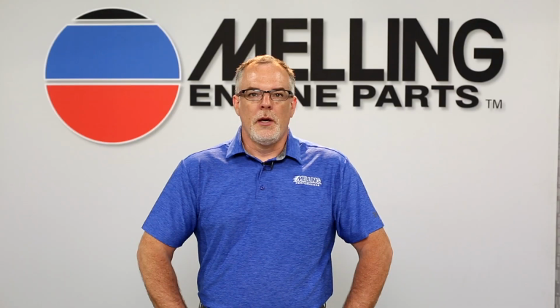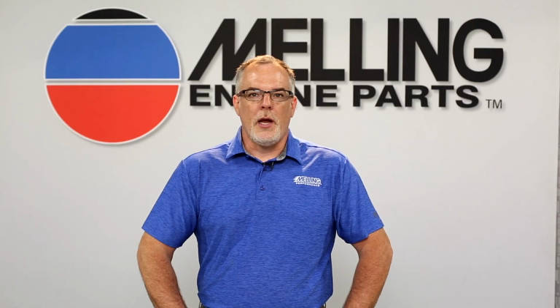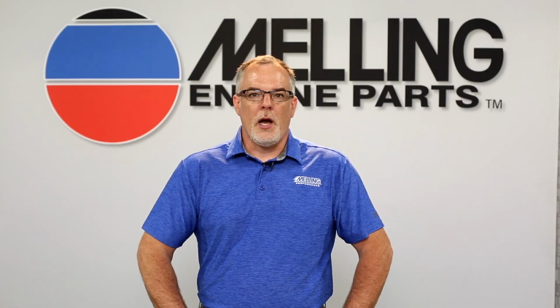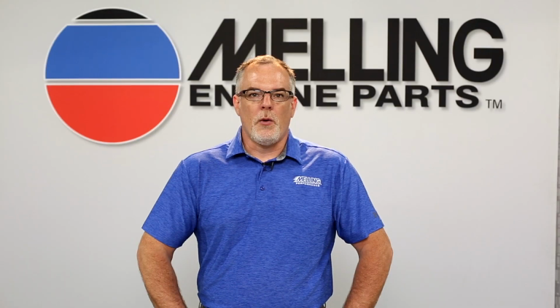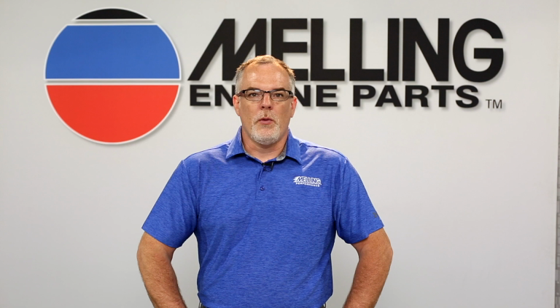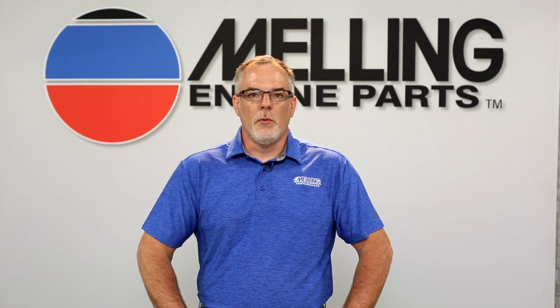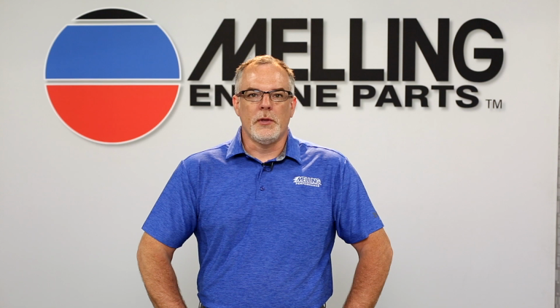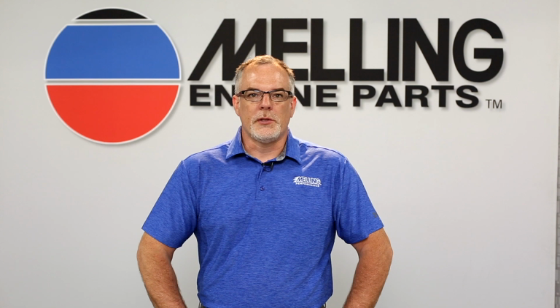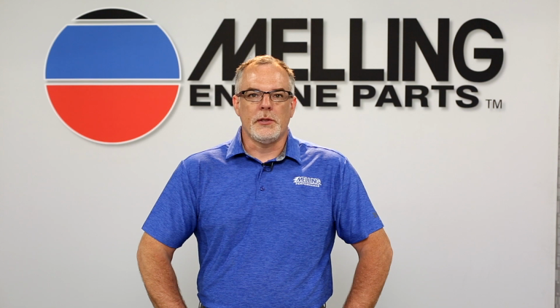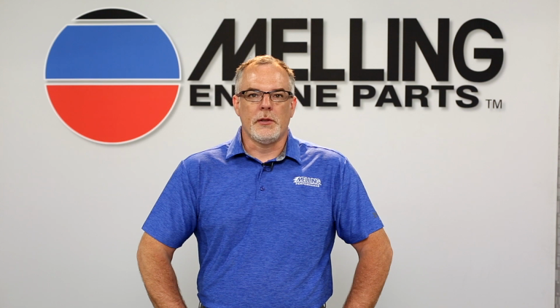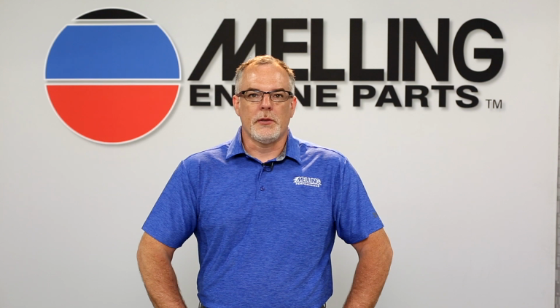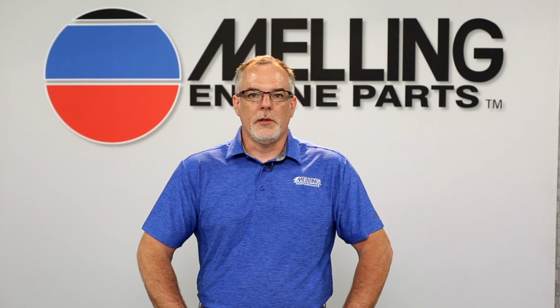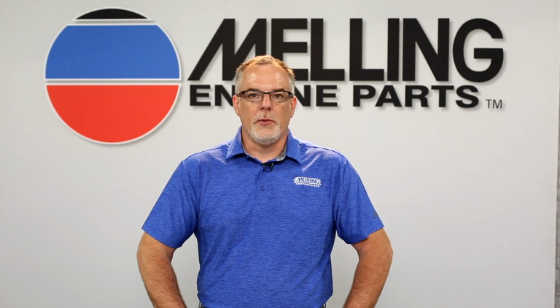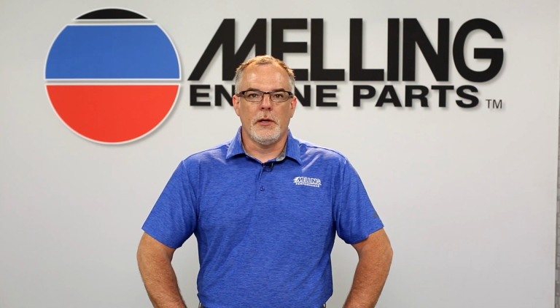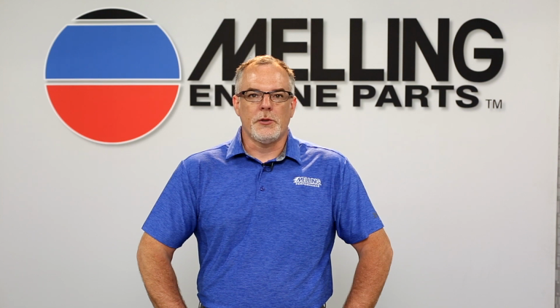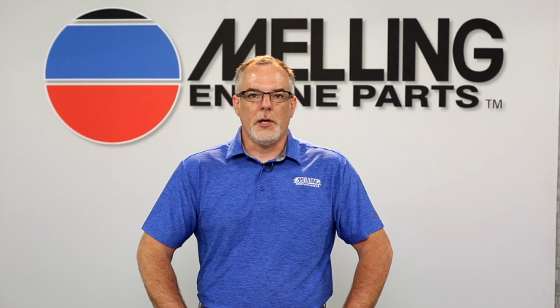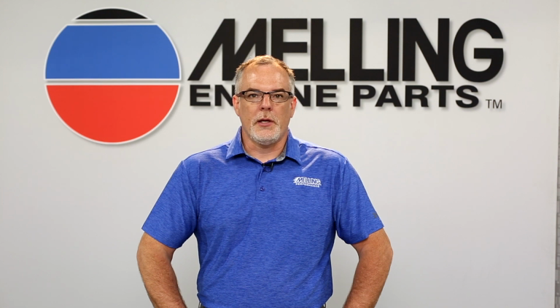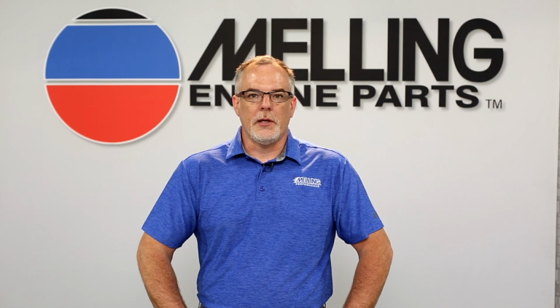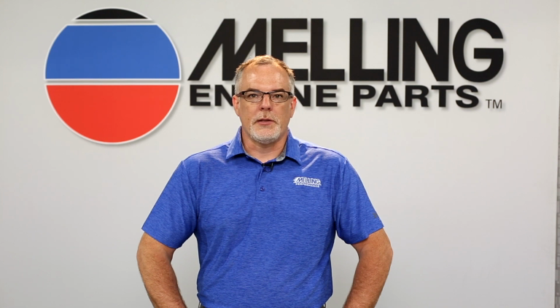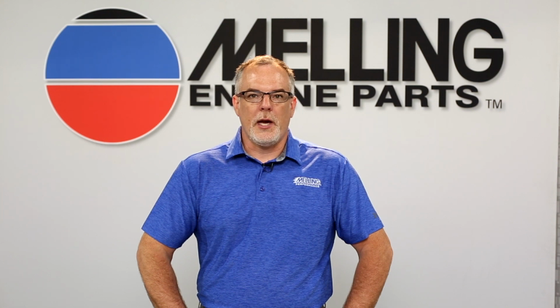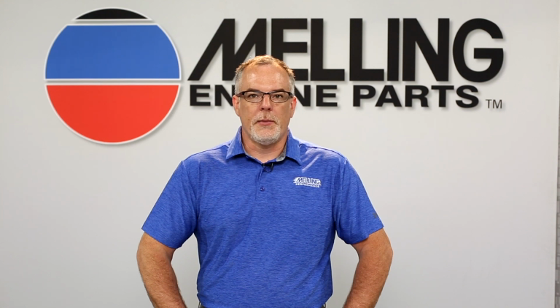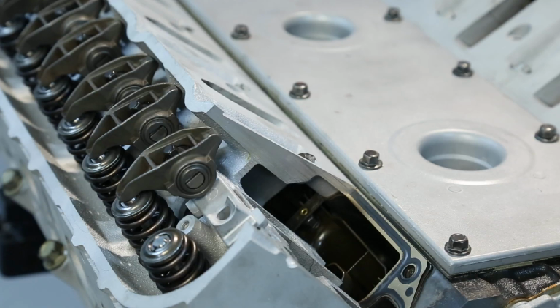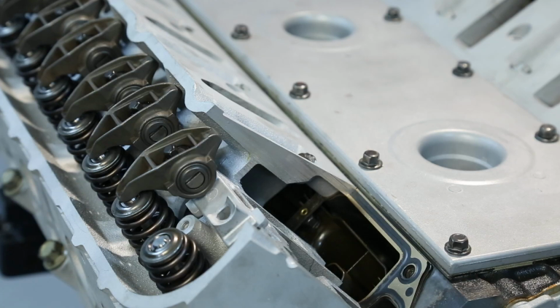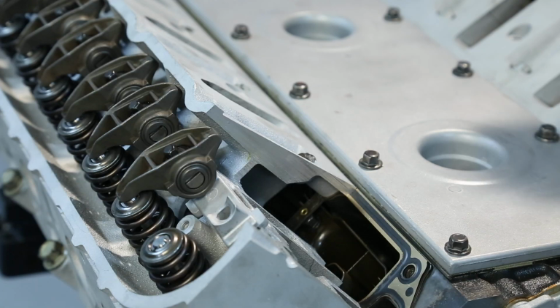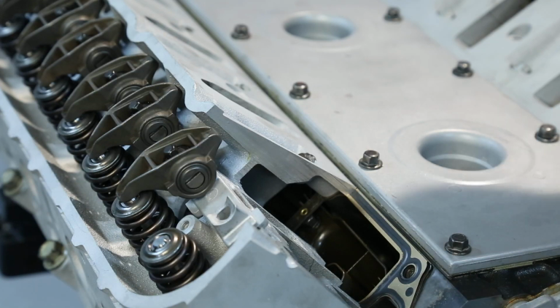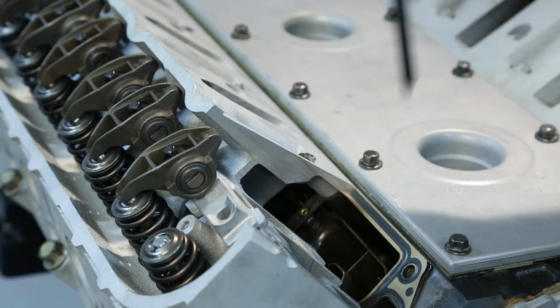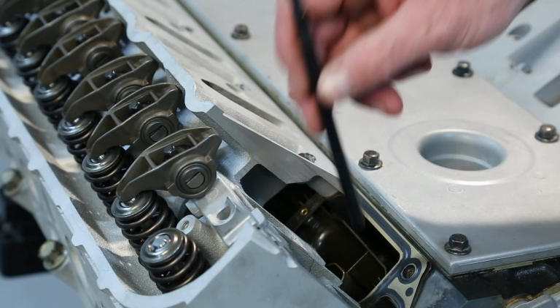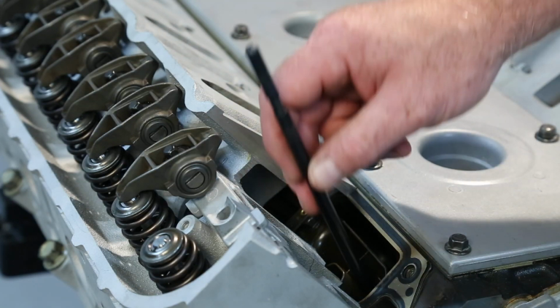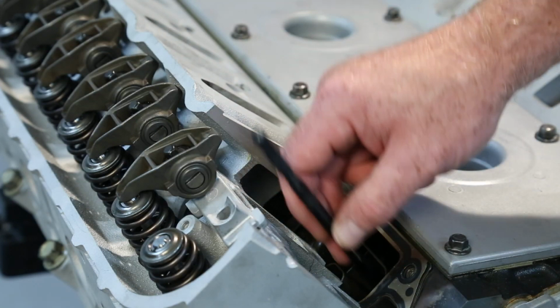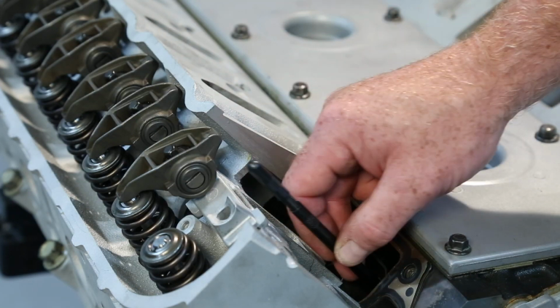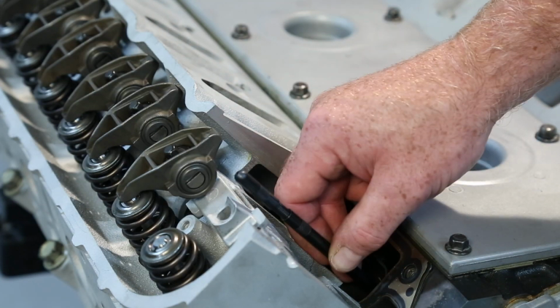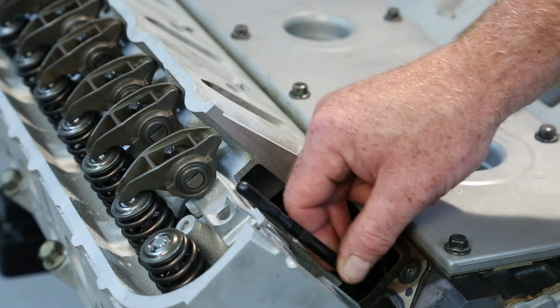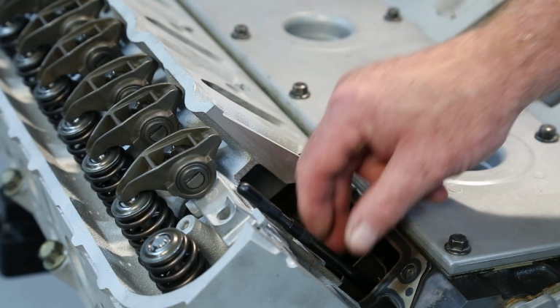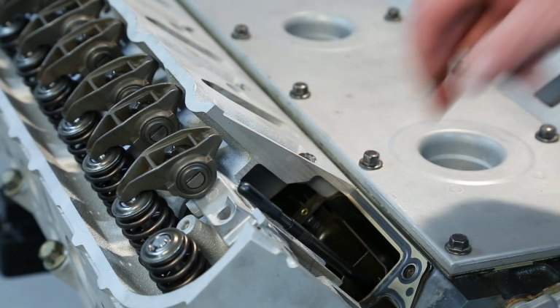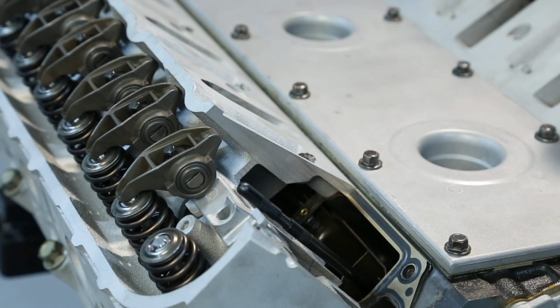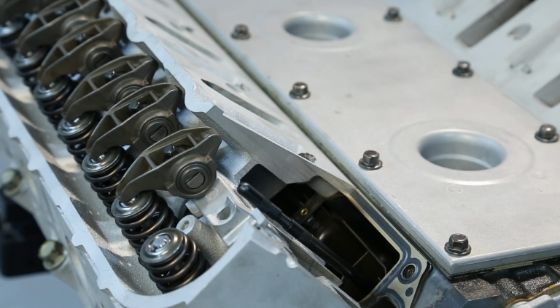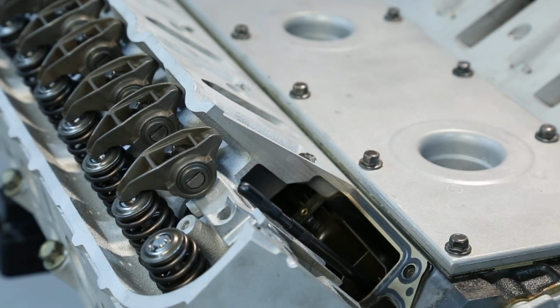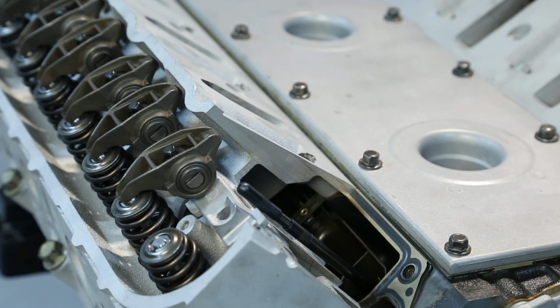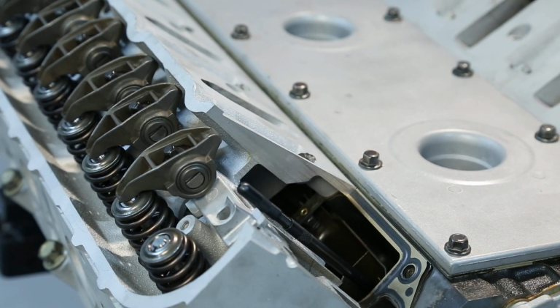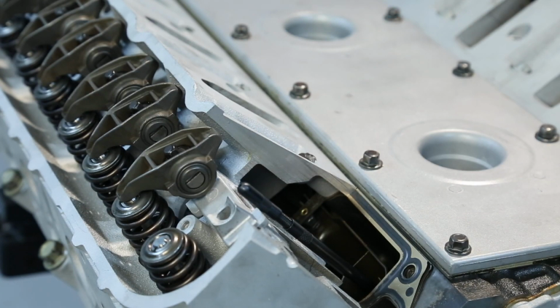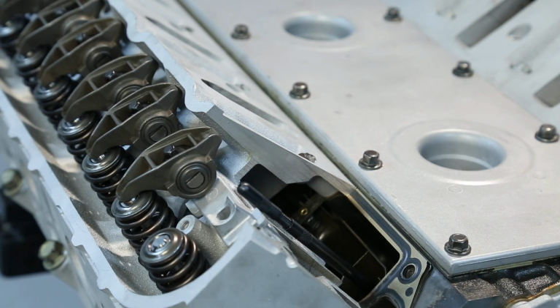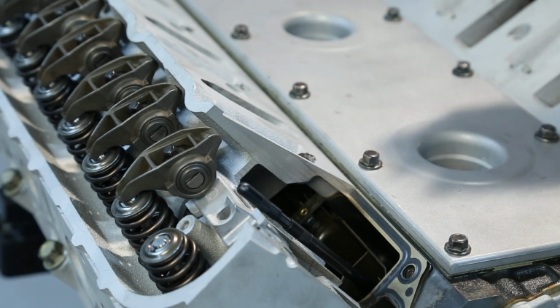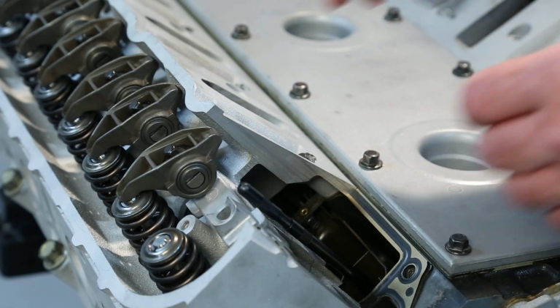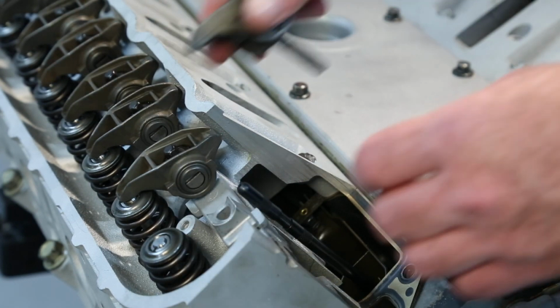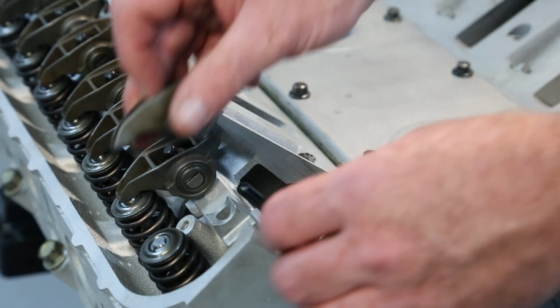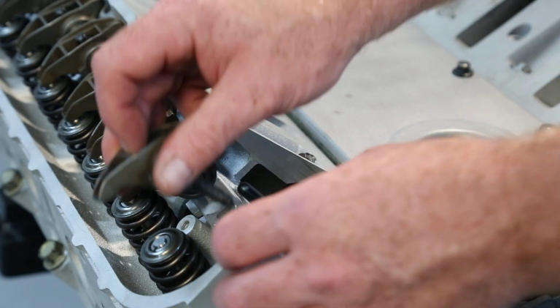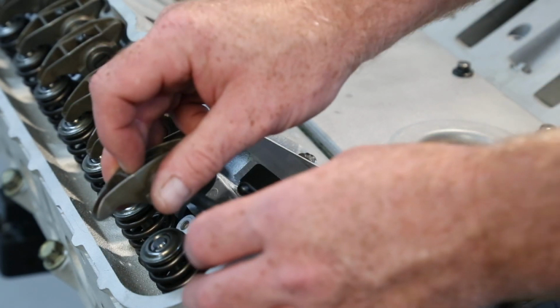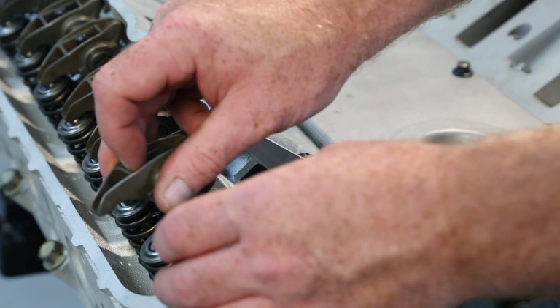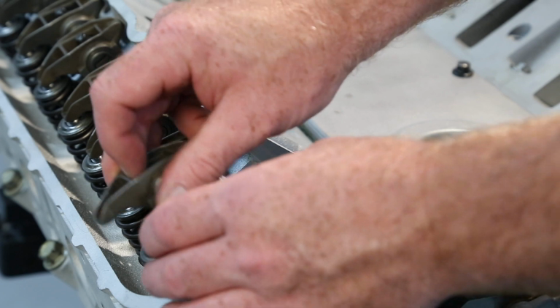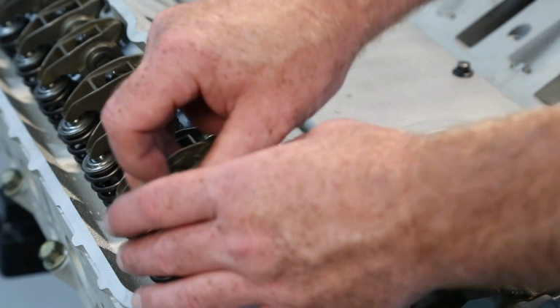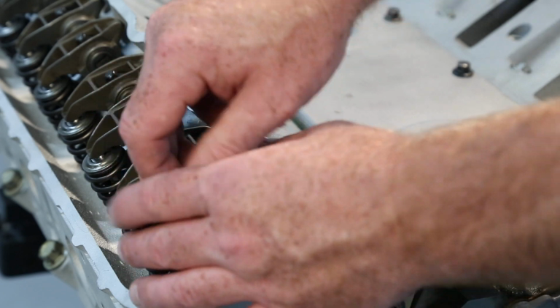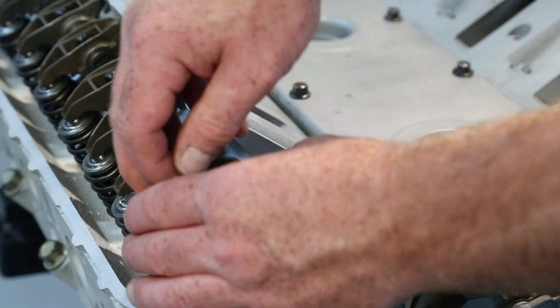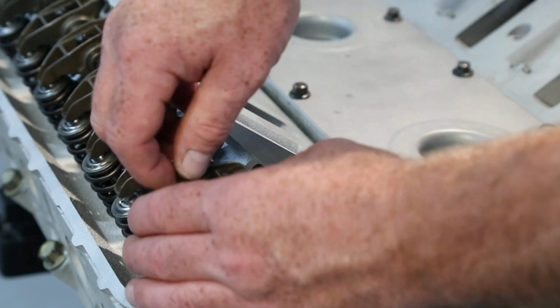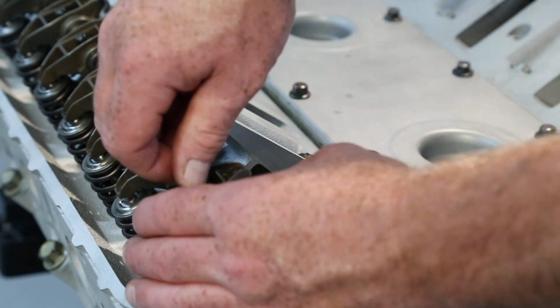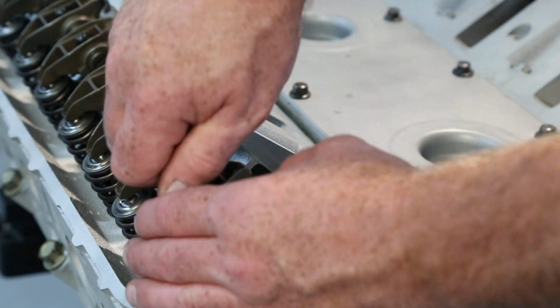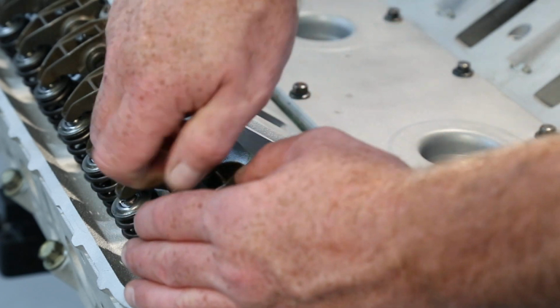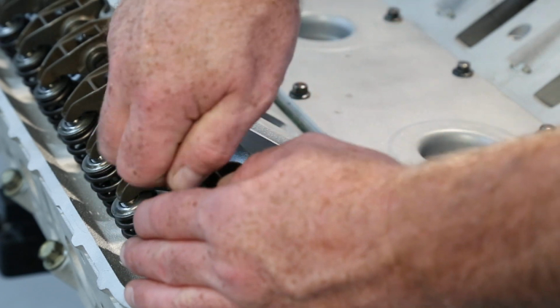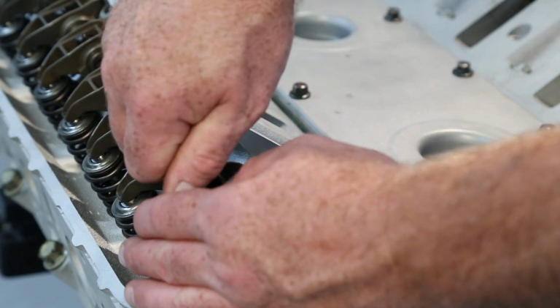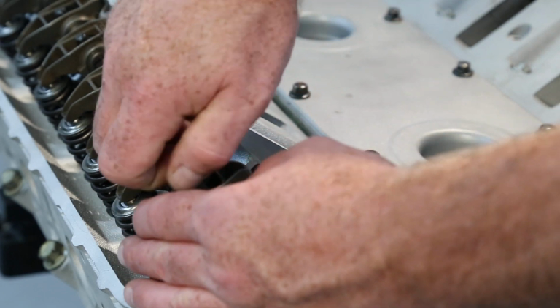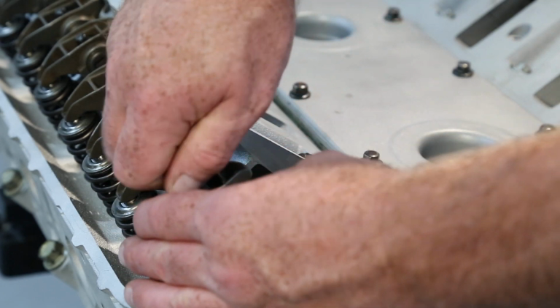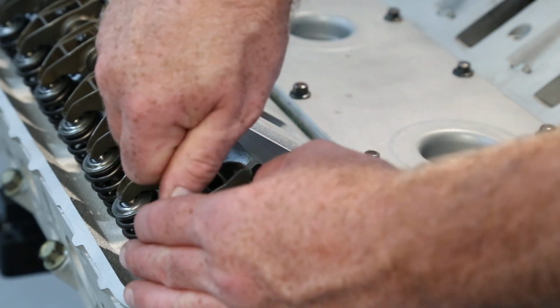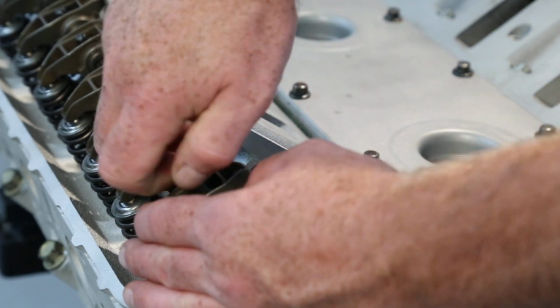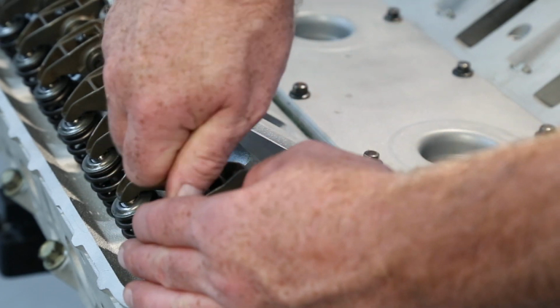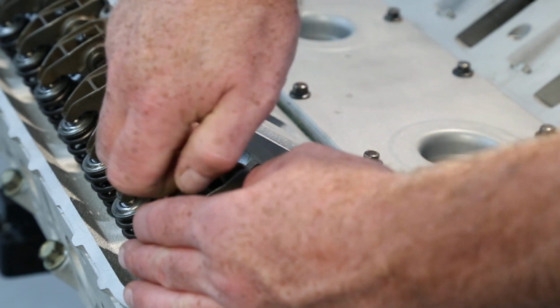Now, with the cylinder that we are checking at top dead center, we can install the adjustable pushrod. Next, we can install the rocker arms and torque.